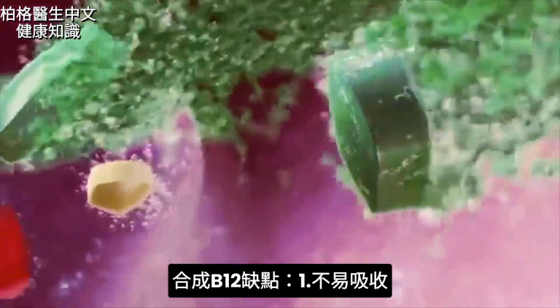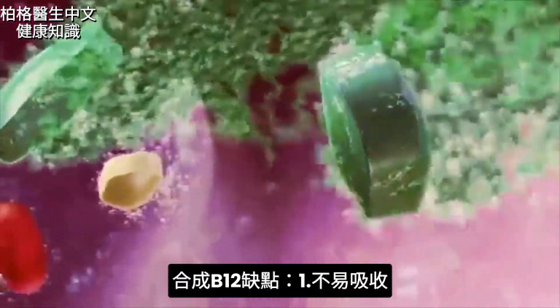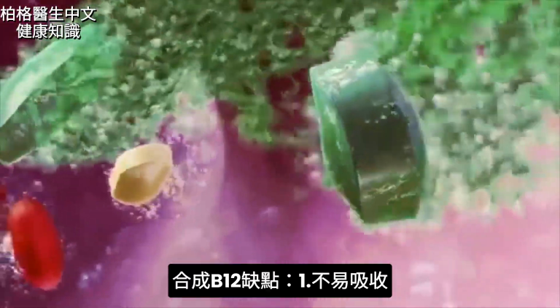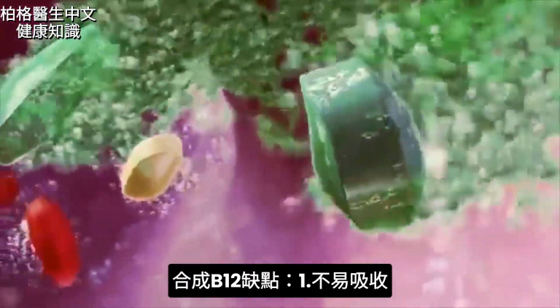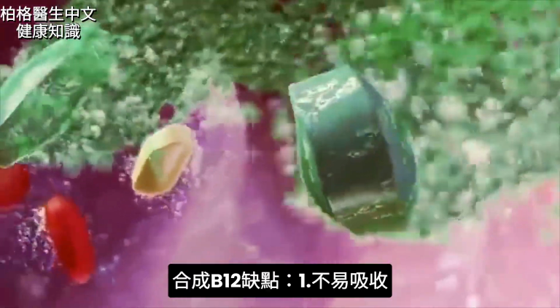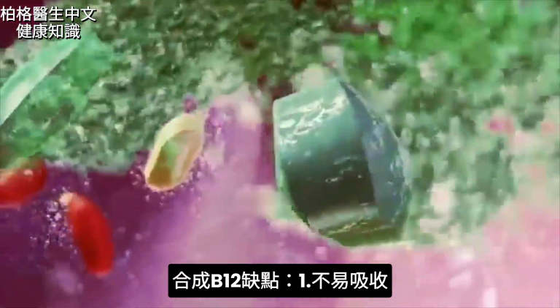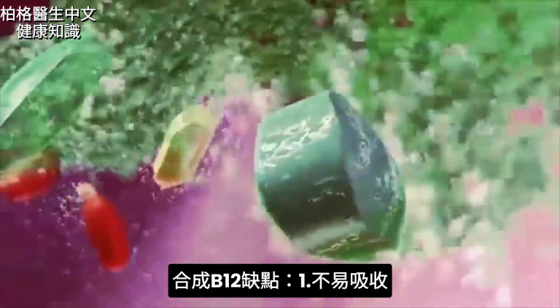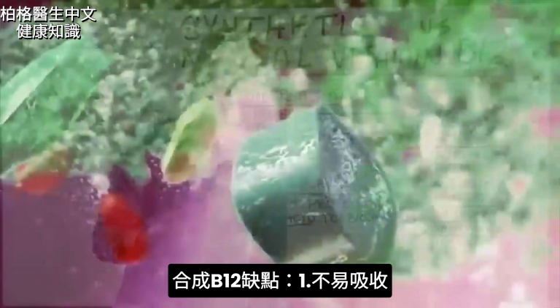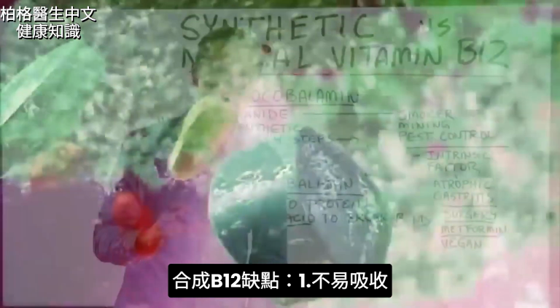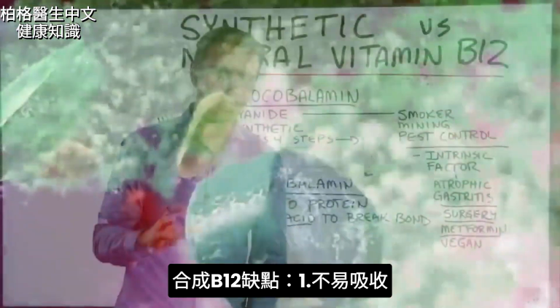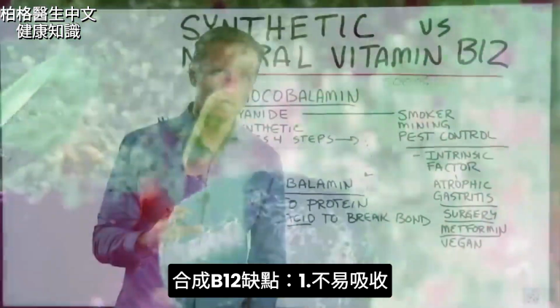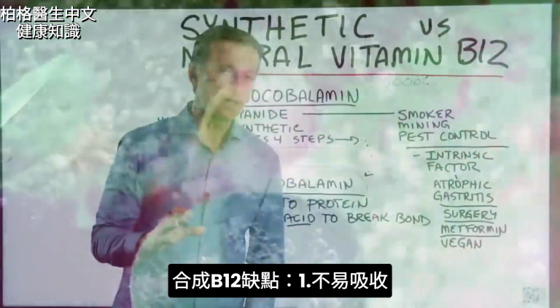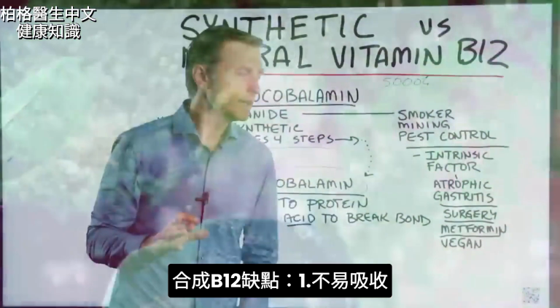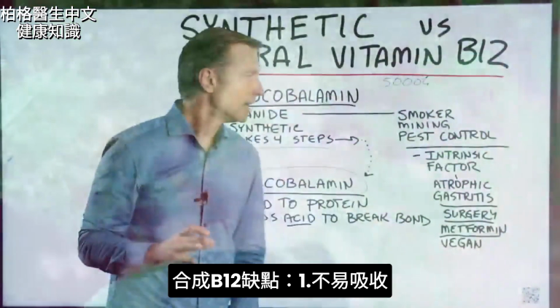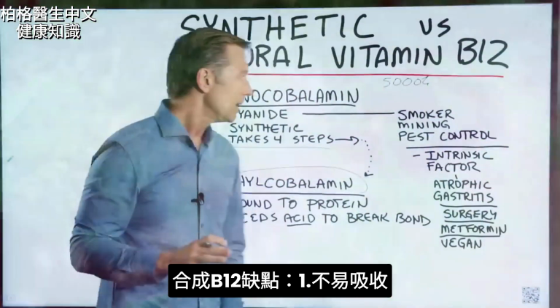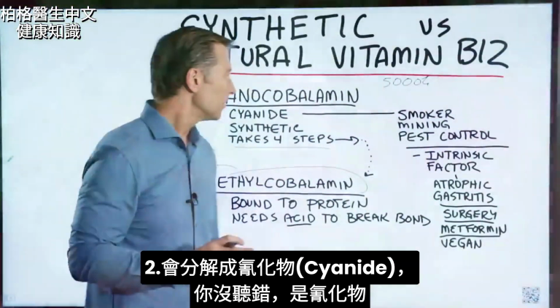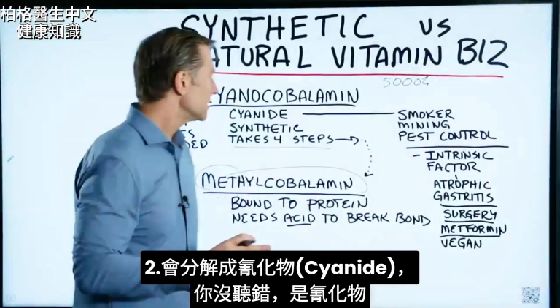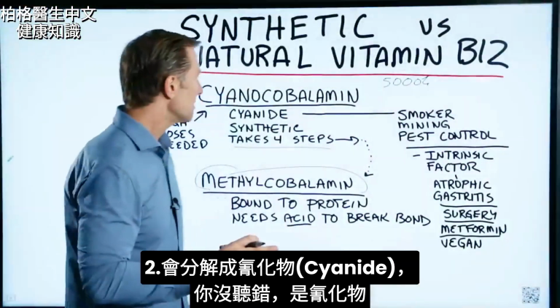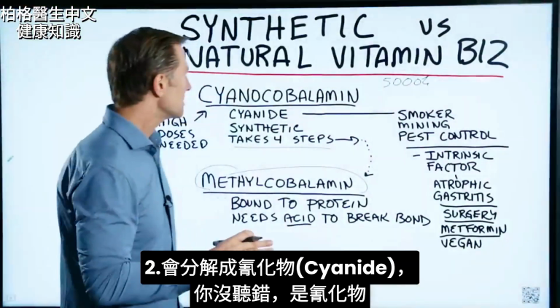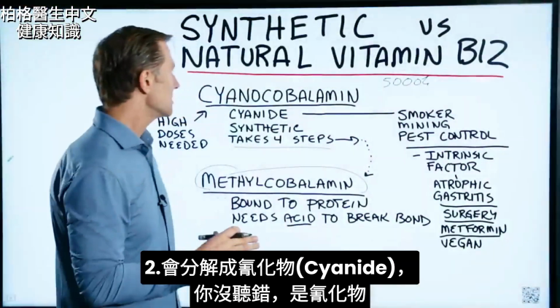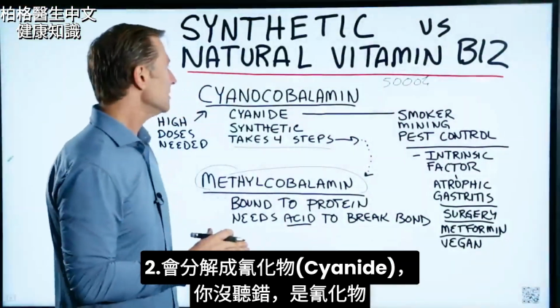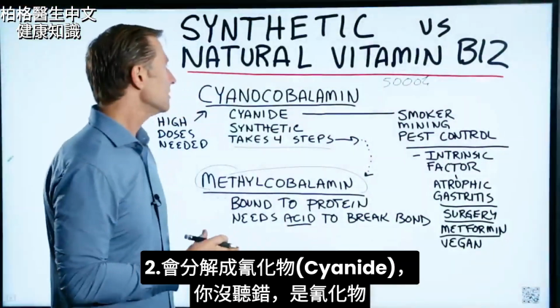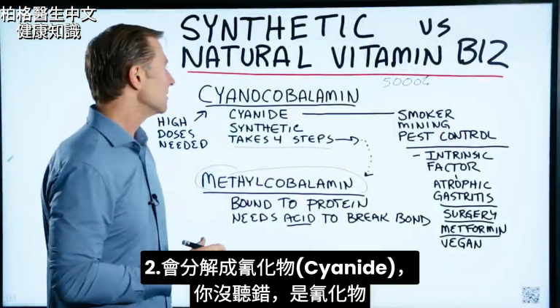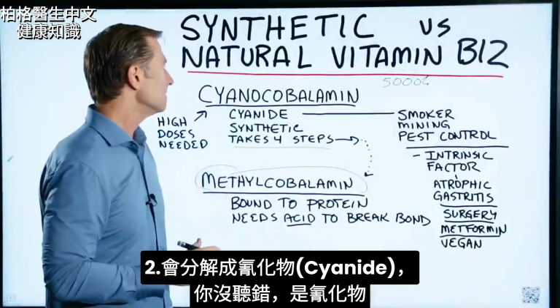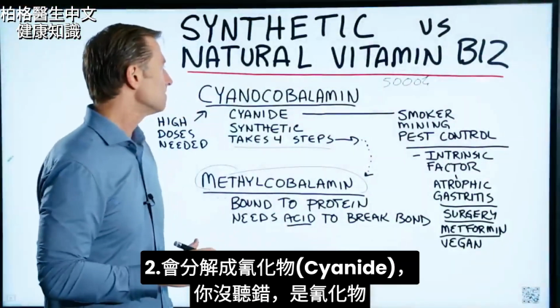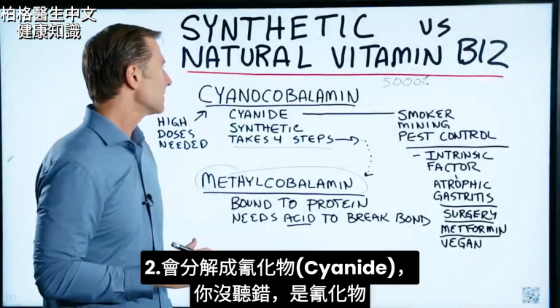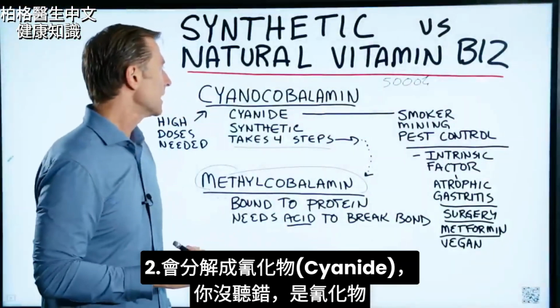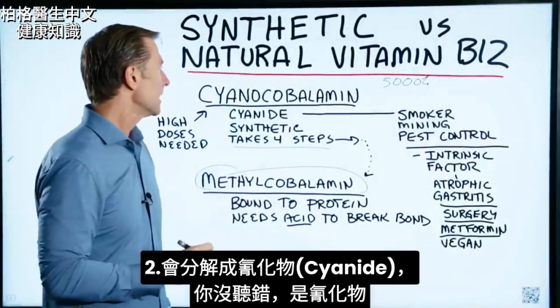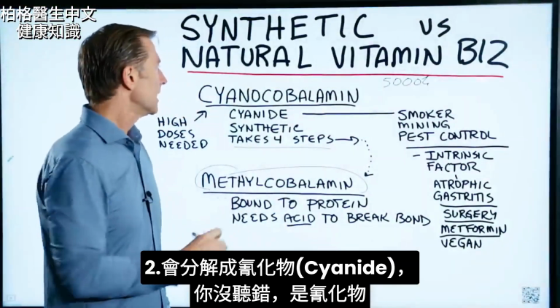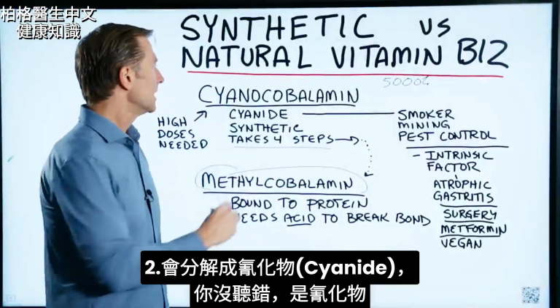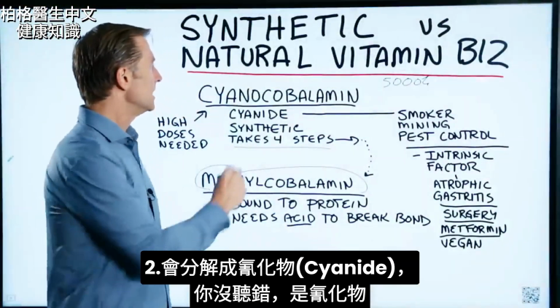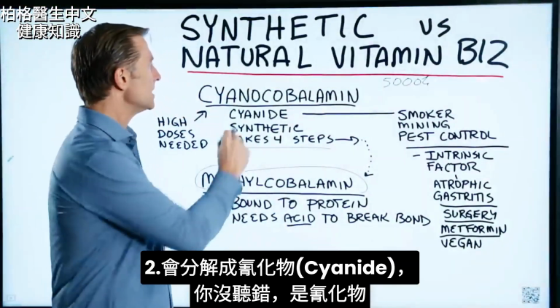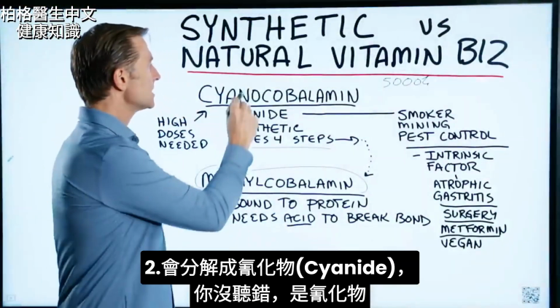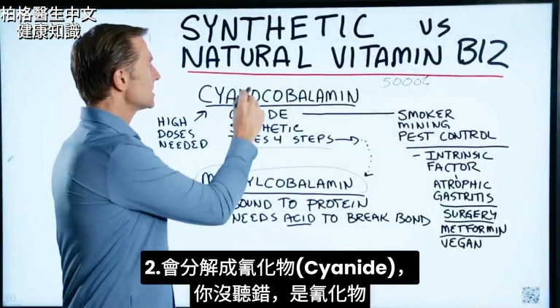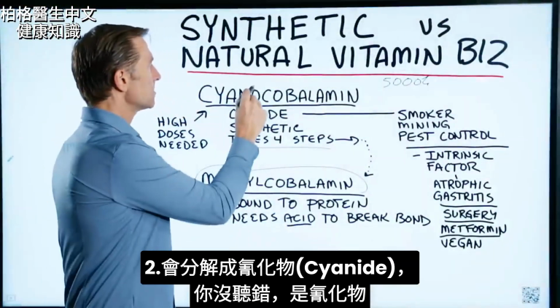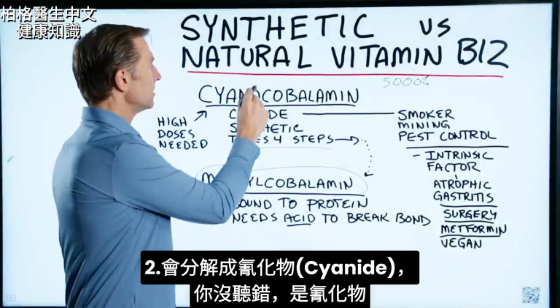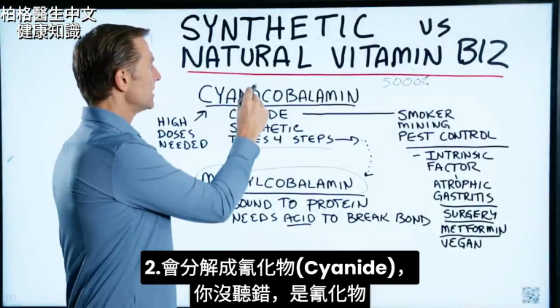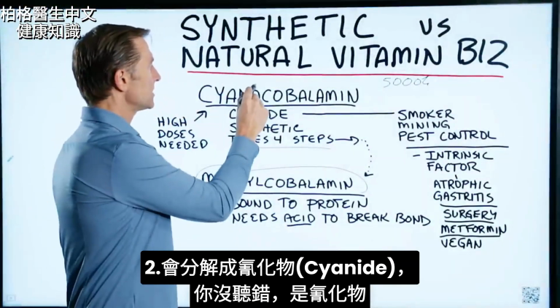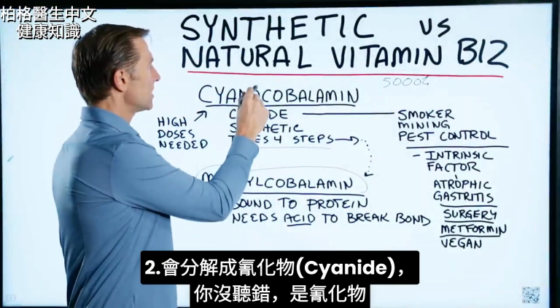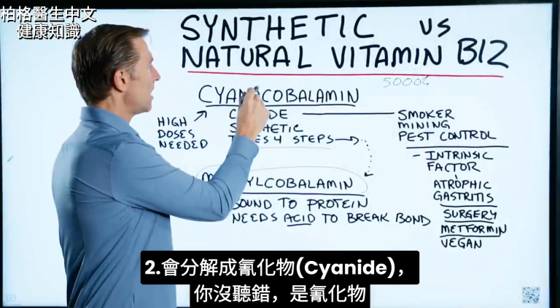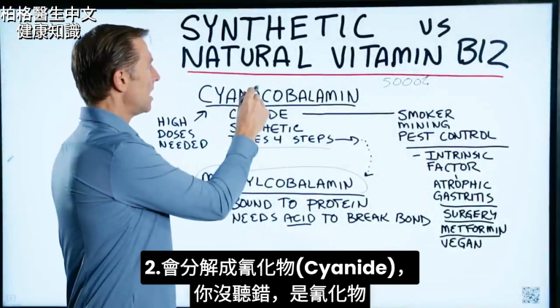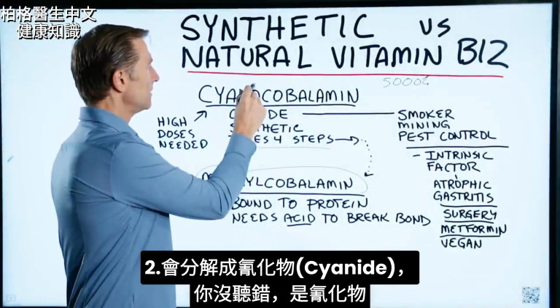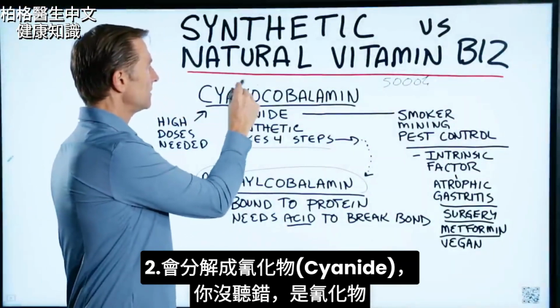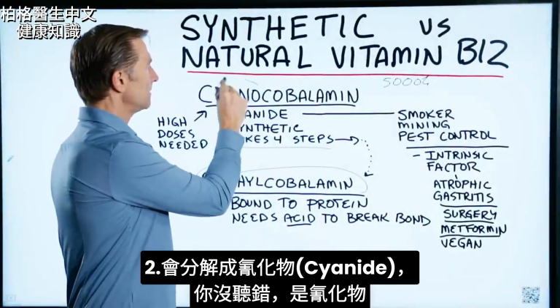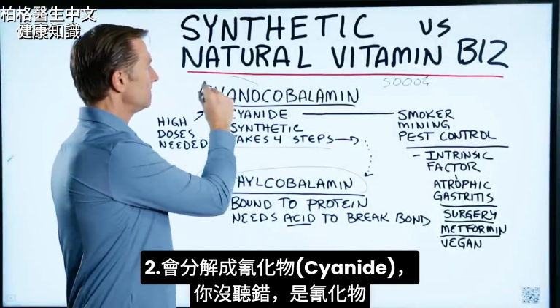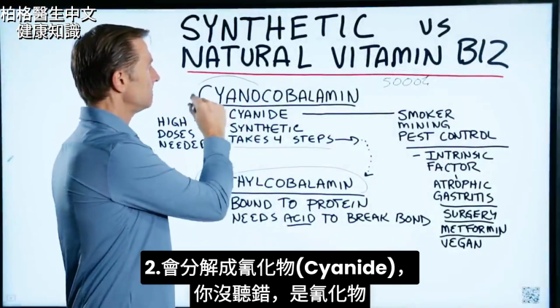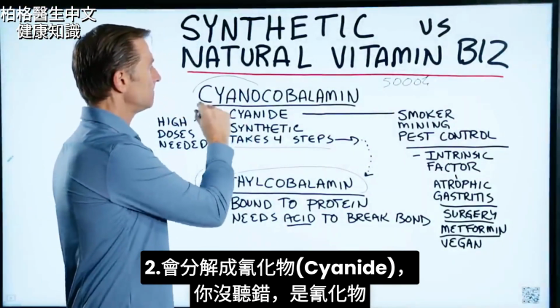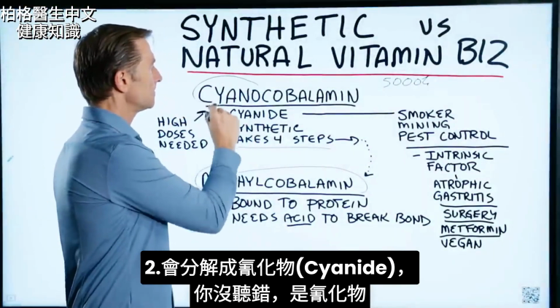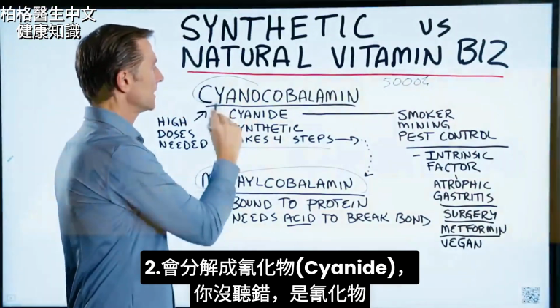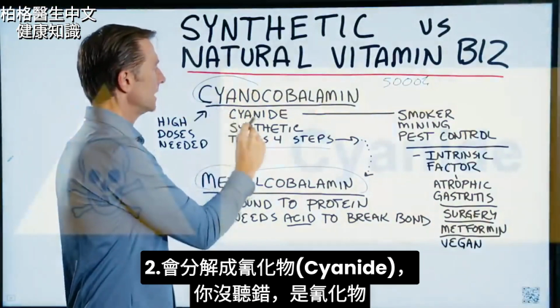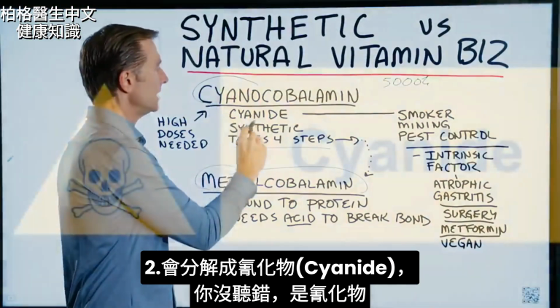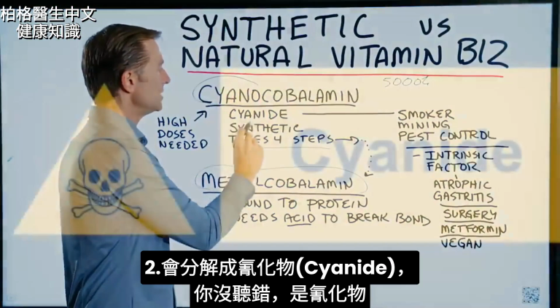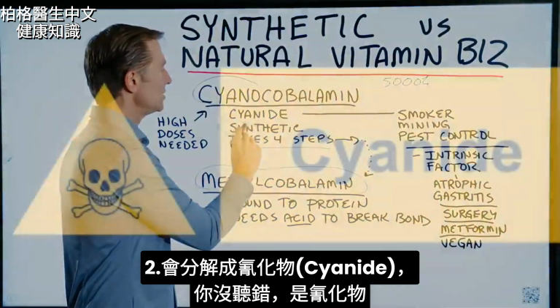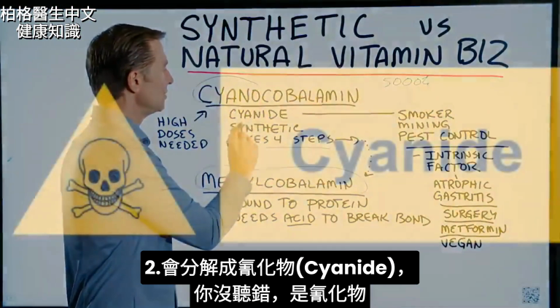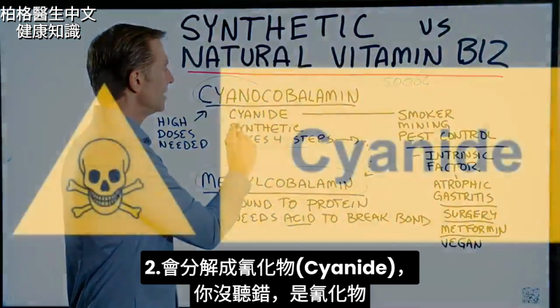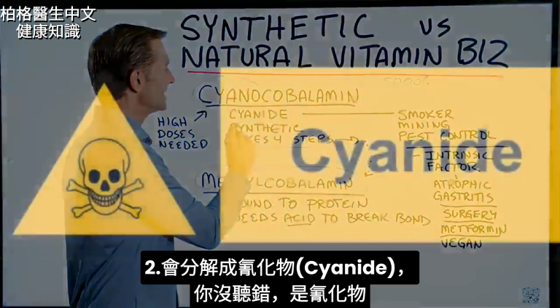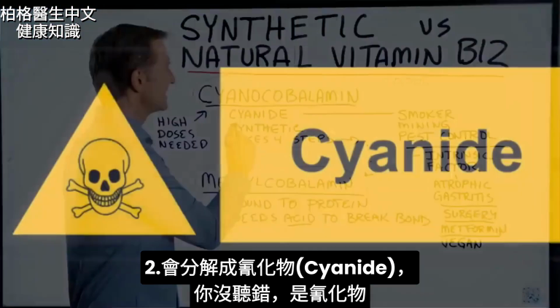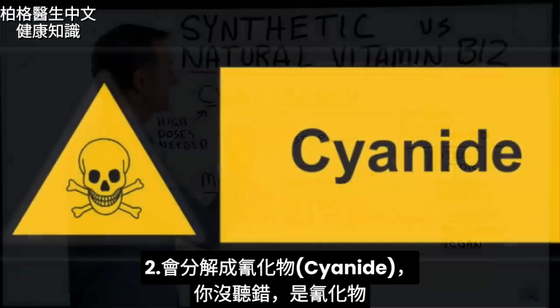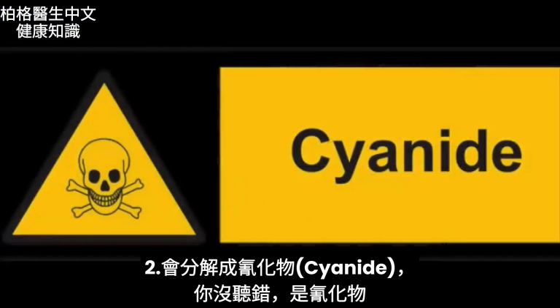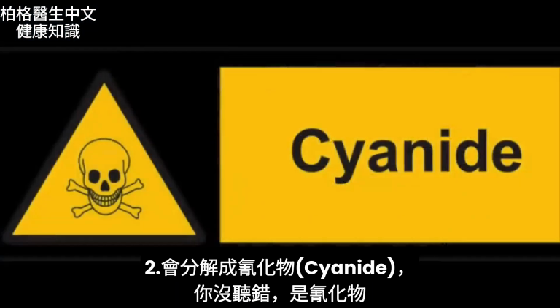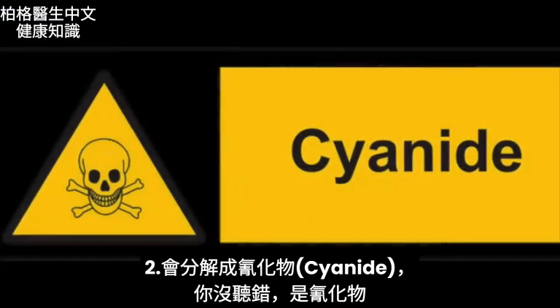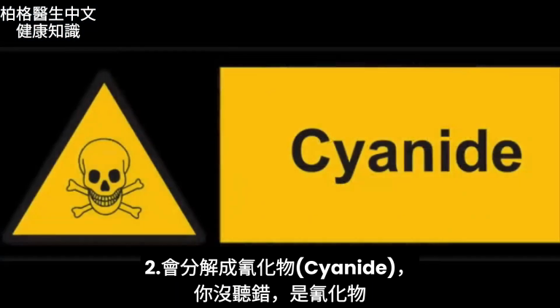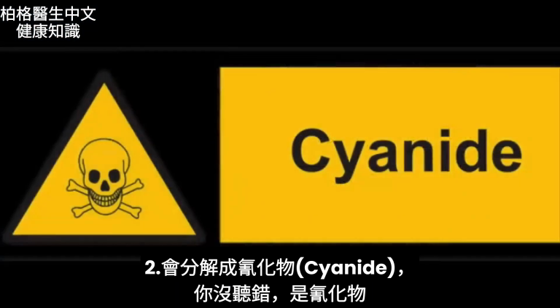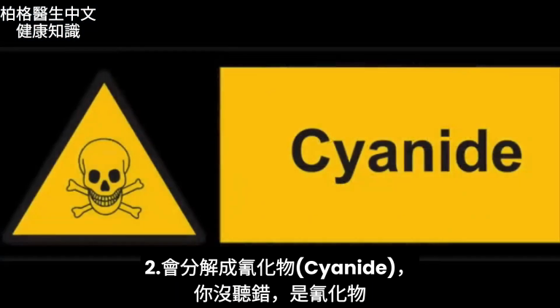Number one, it's not absorbed easily. But number two, cyanocobalamin splits off into cyanide.